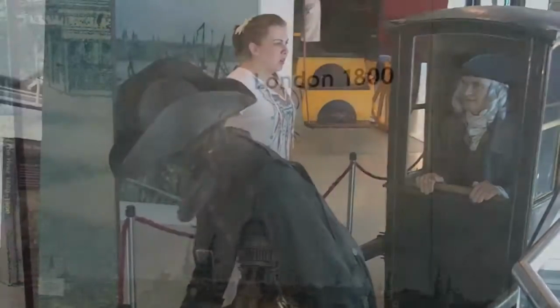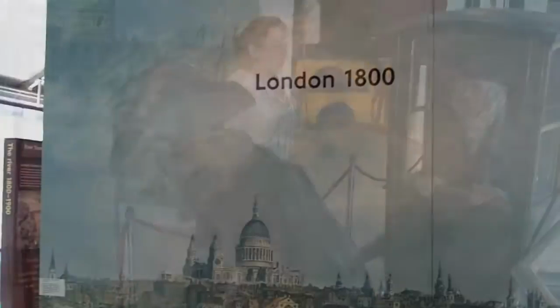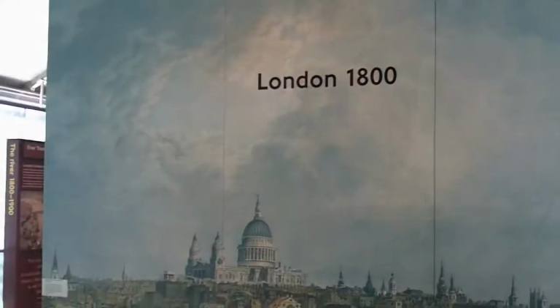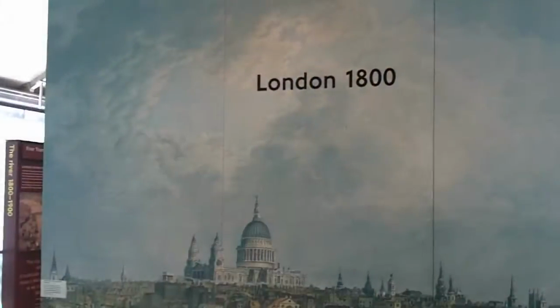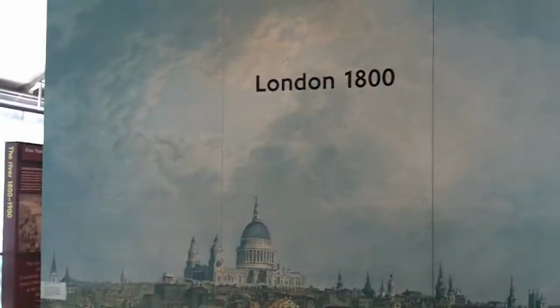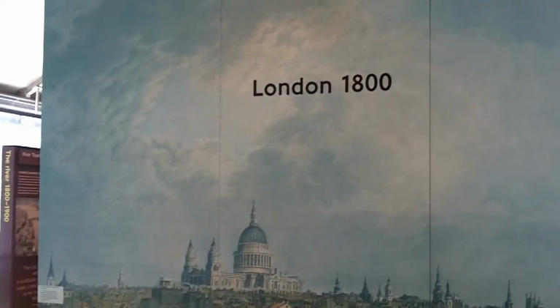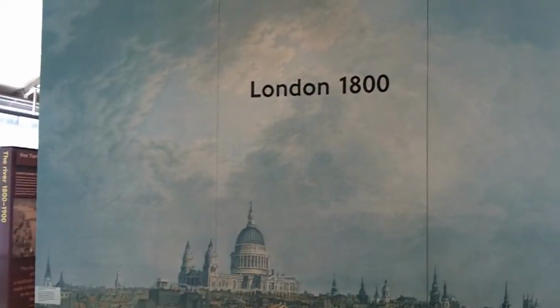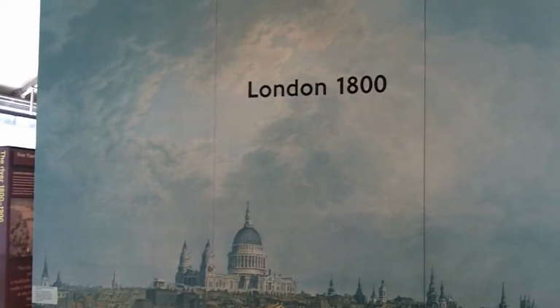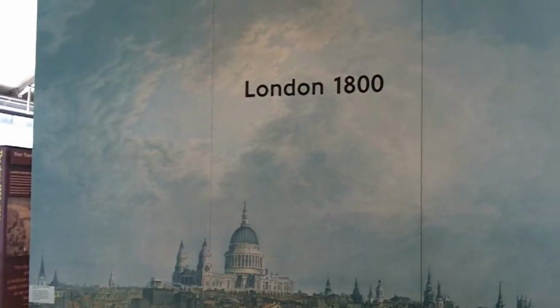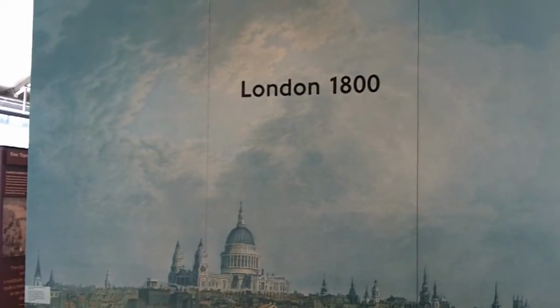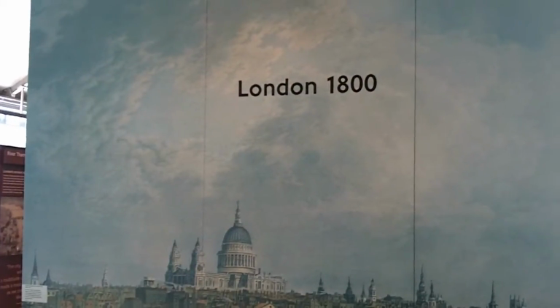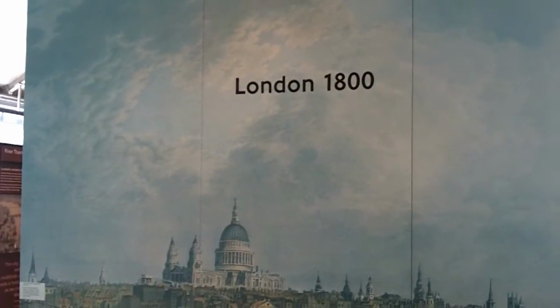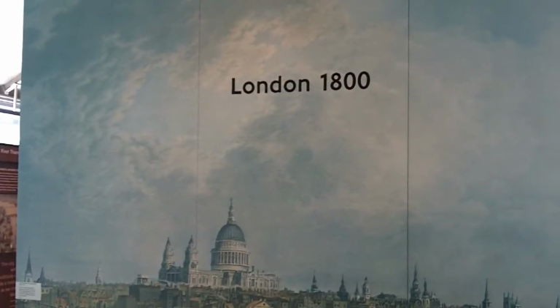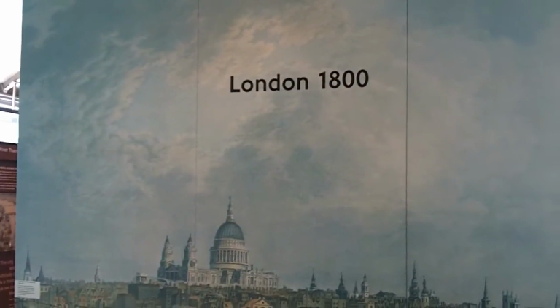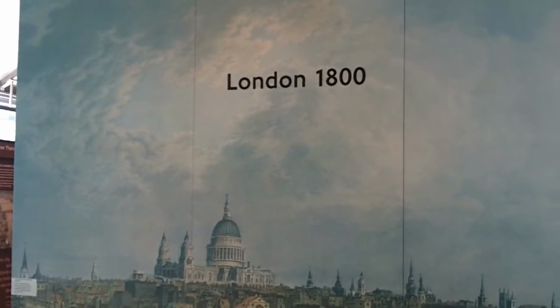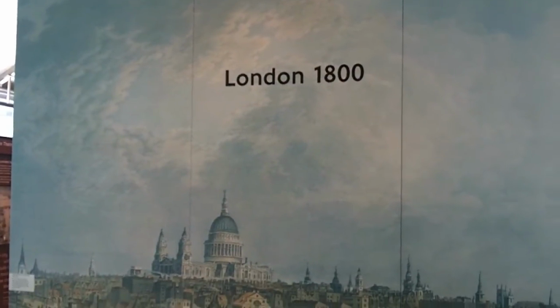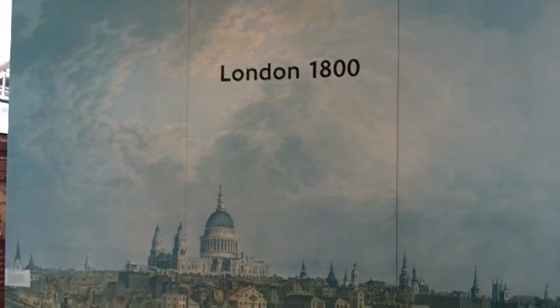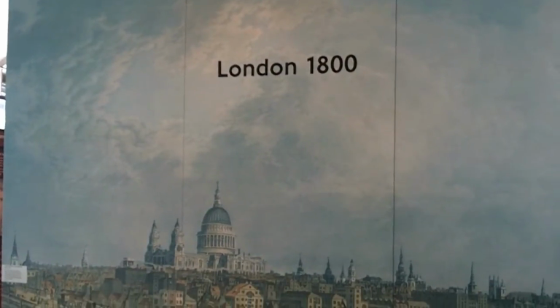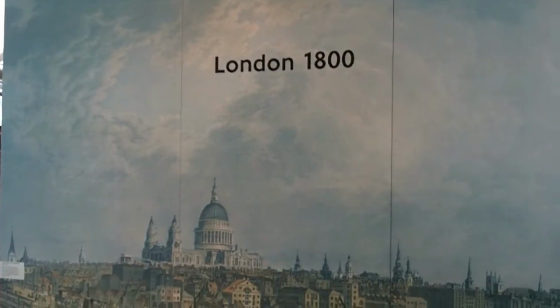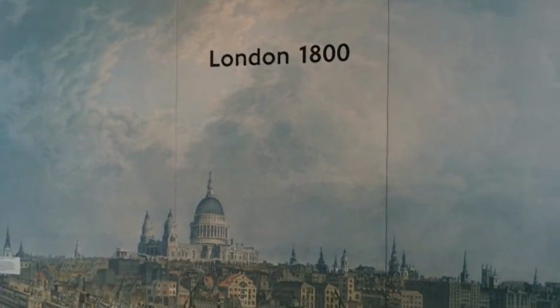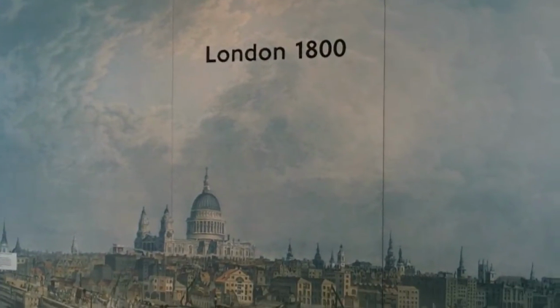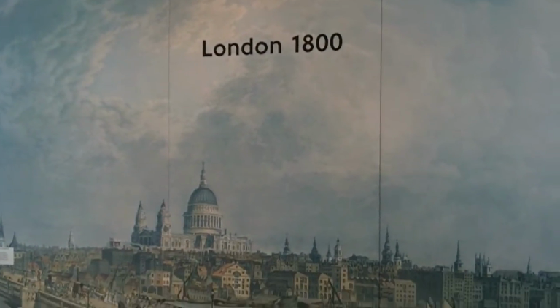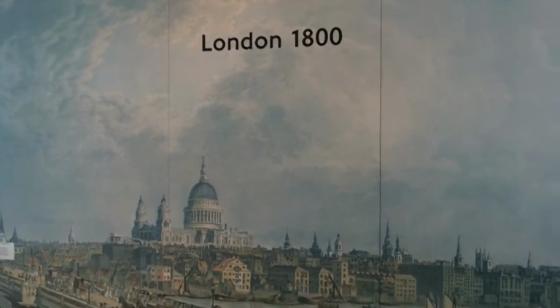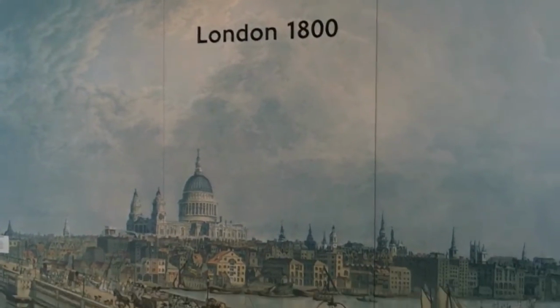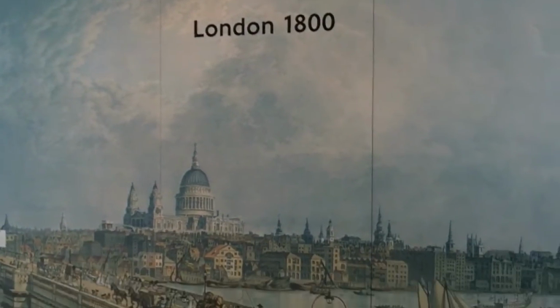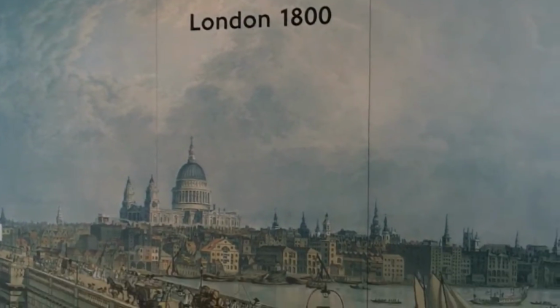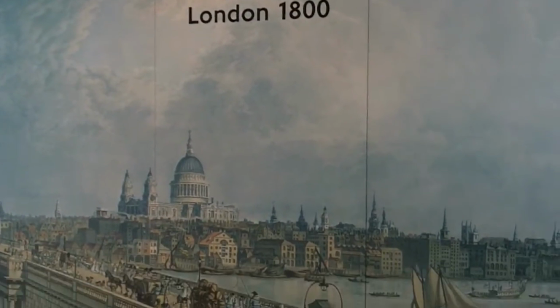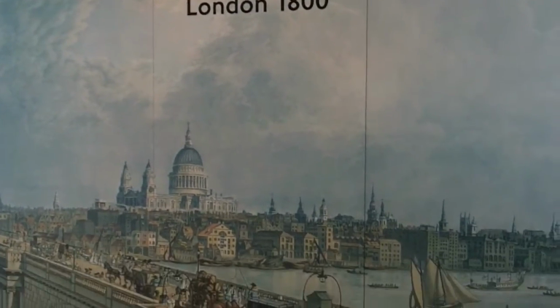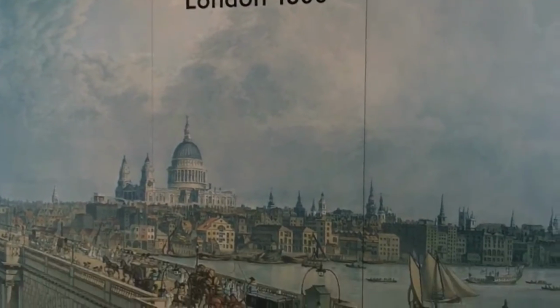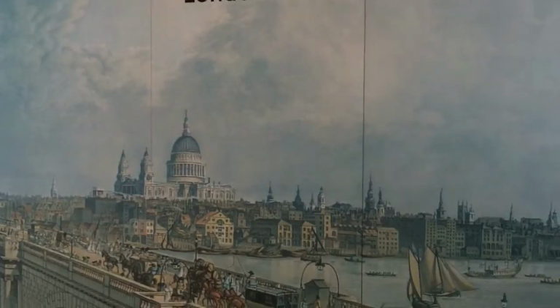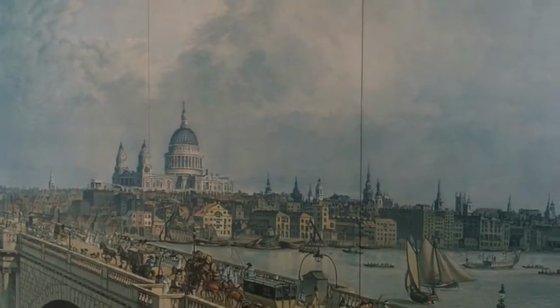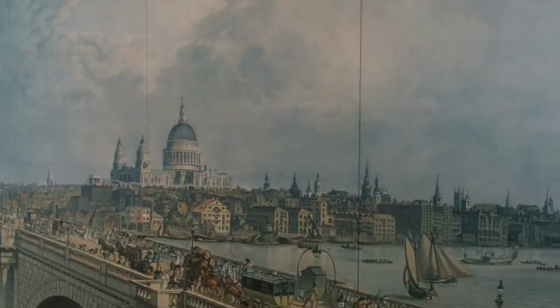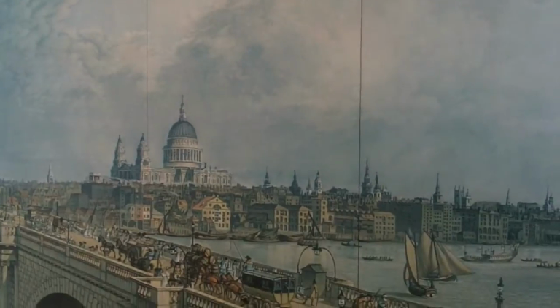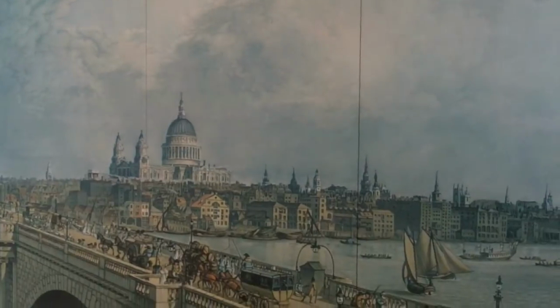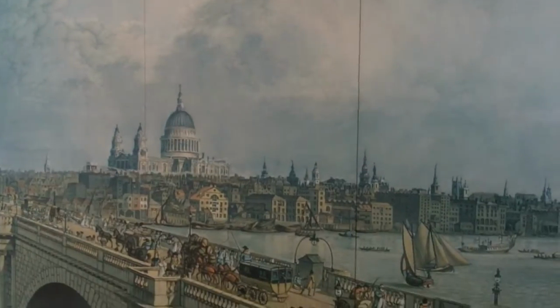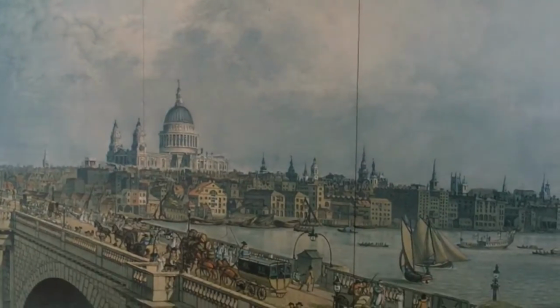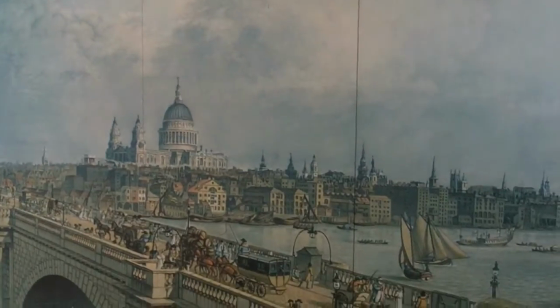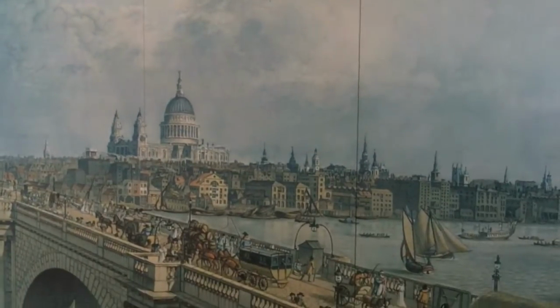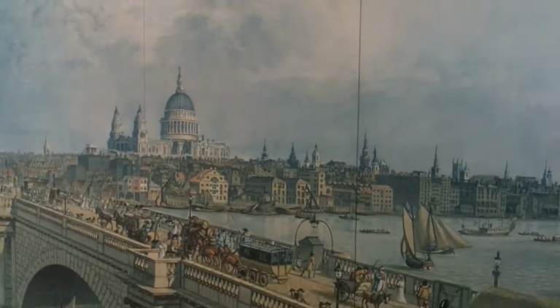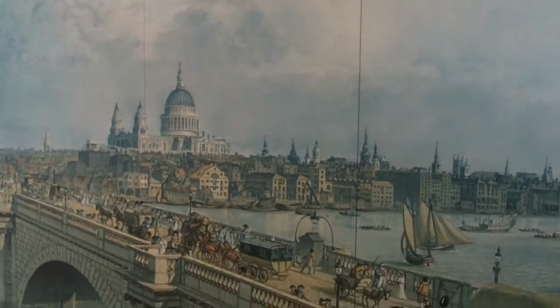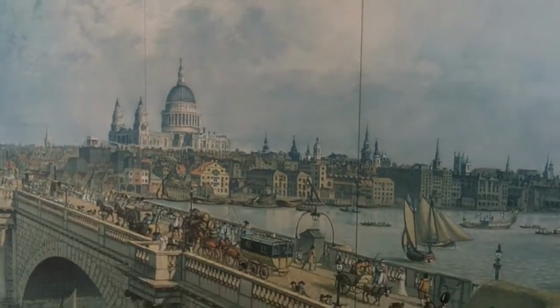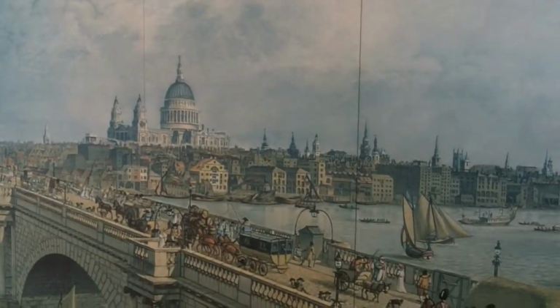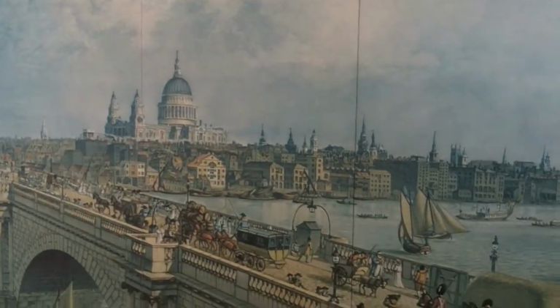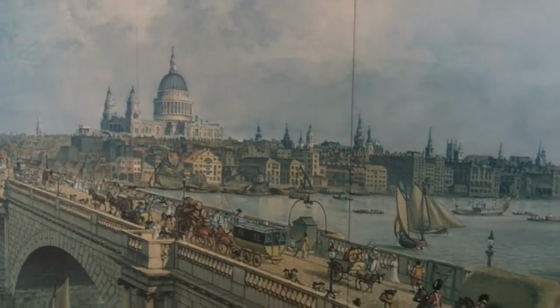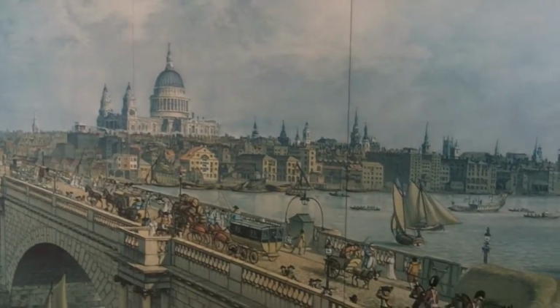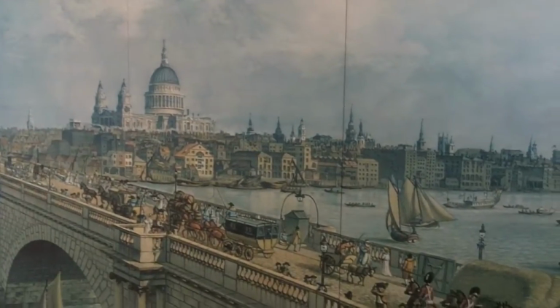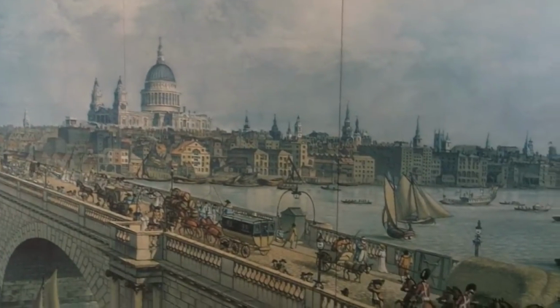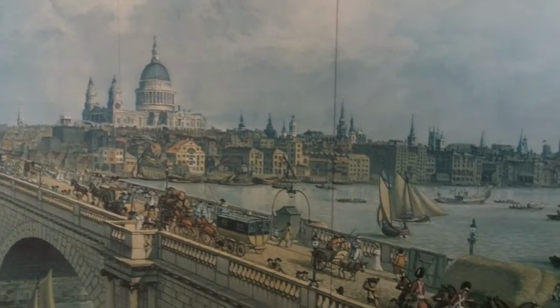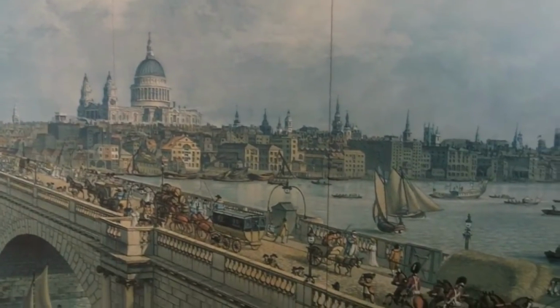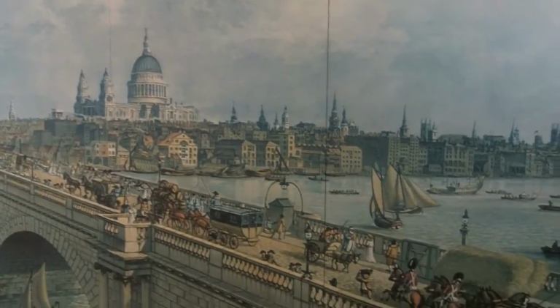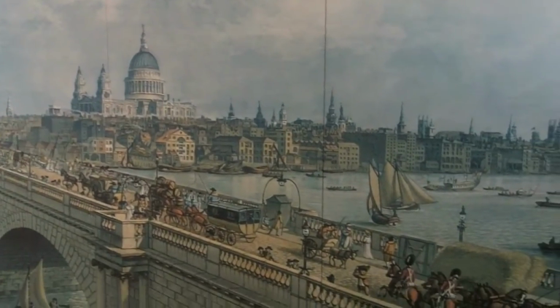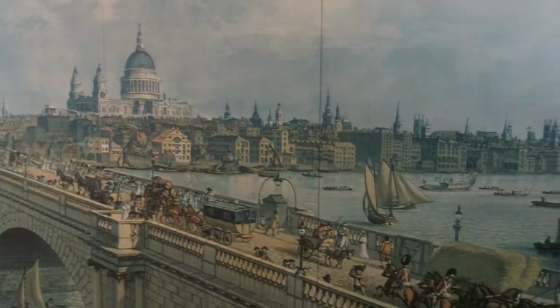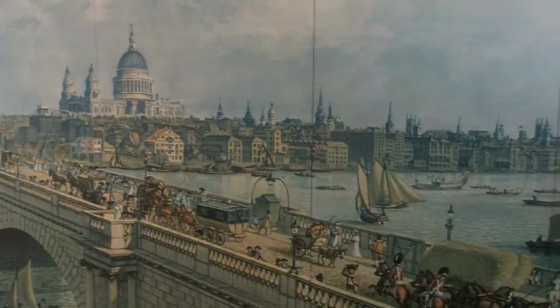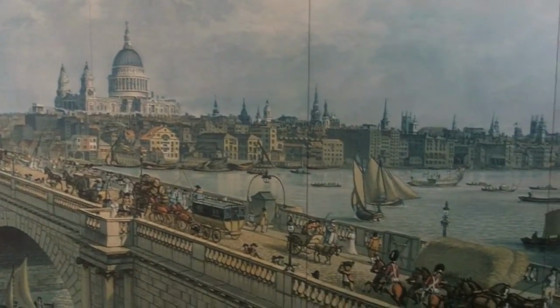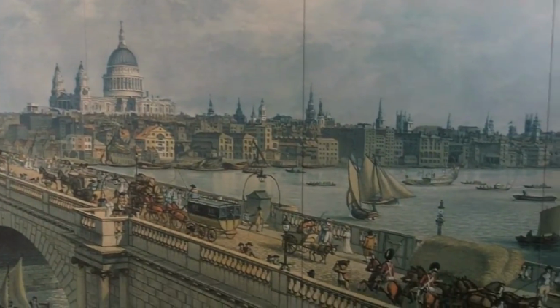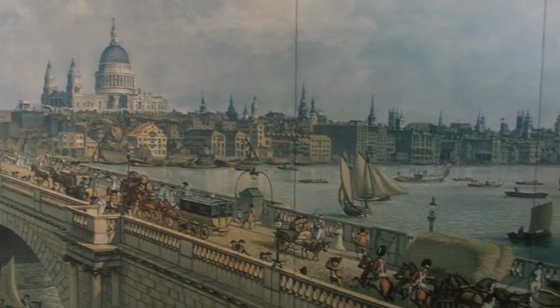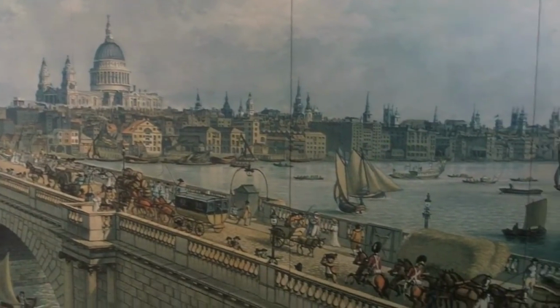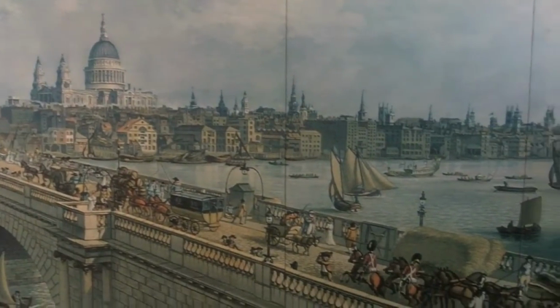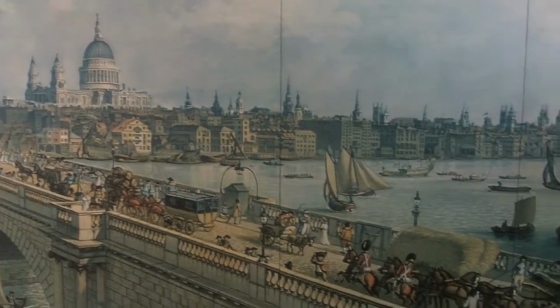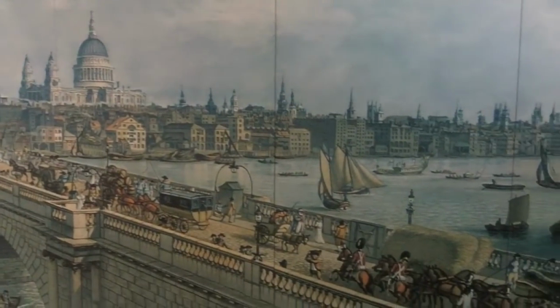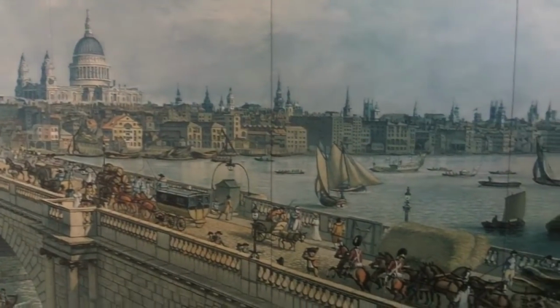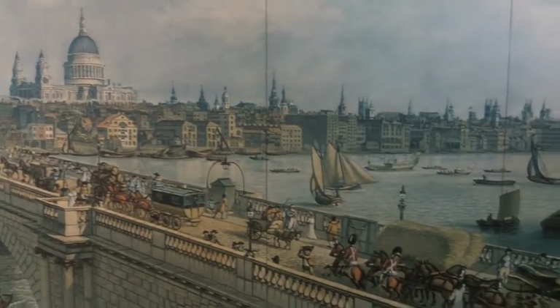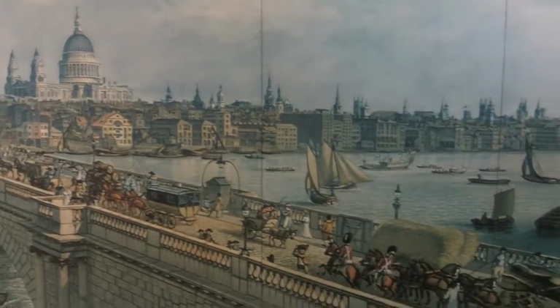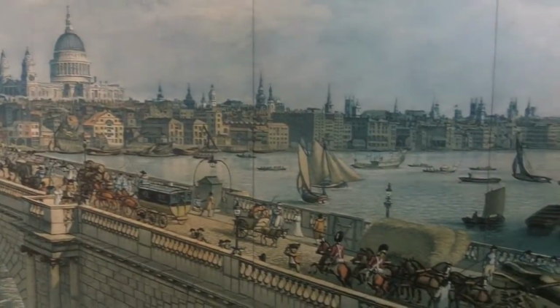After a short elevator ride, you're taken to London in 1800, which is when the real history of London's transport system begins.